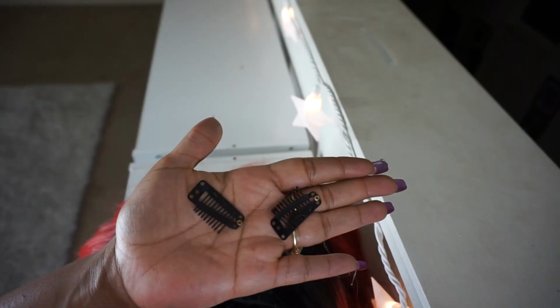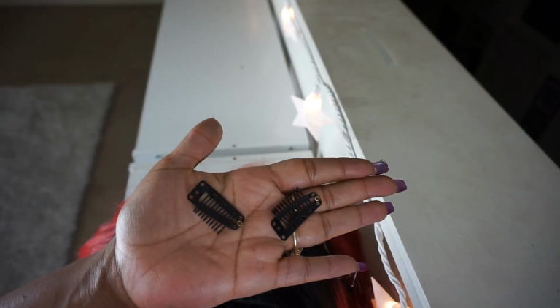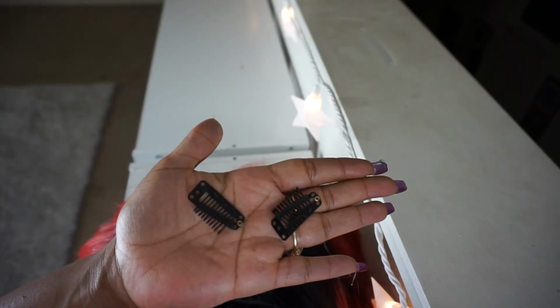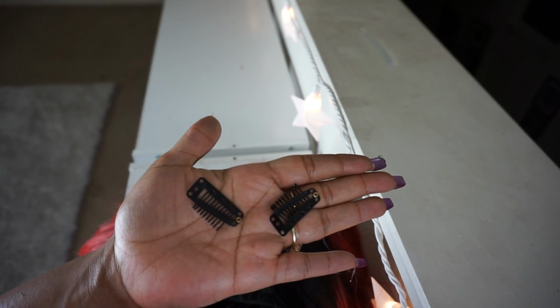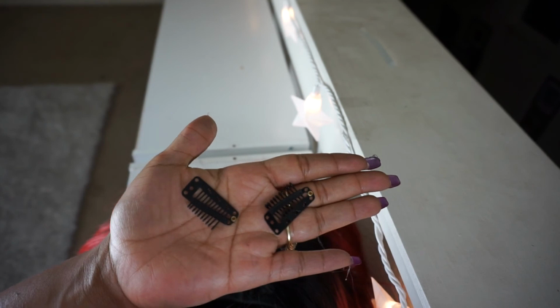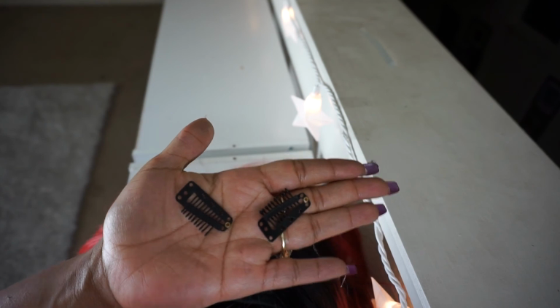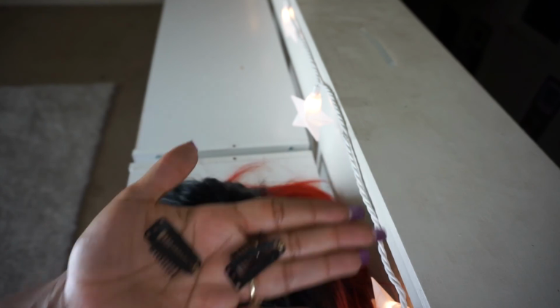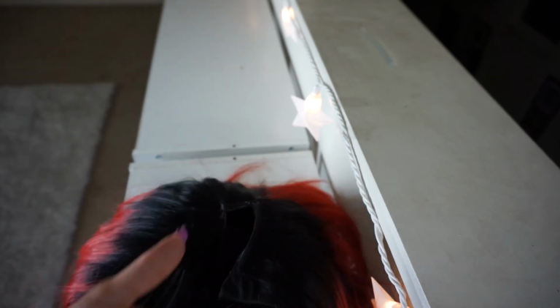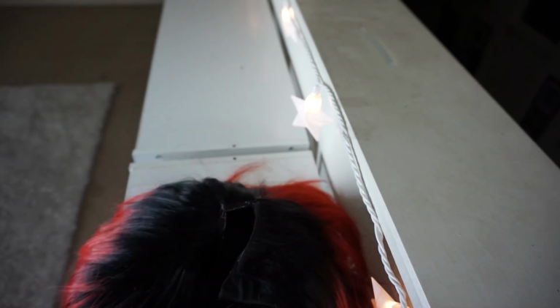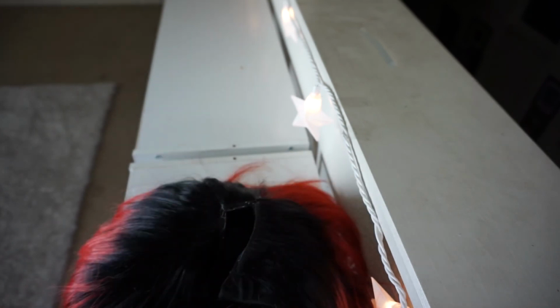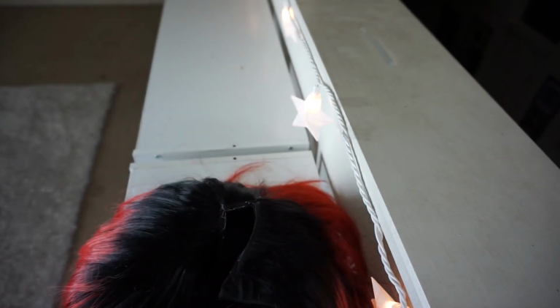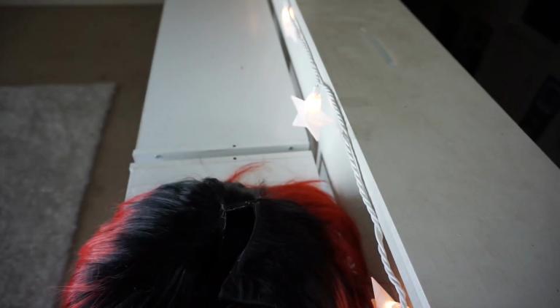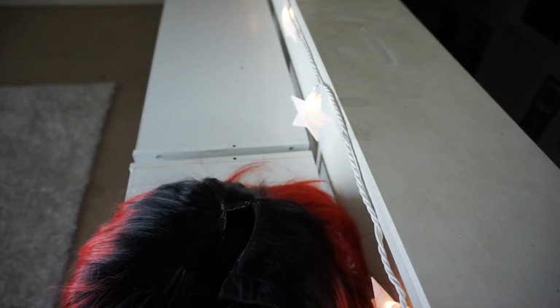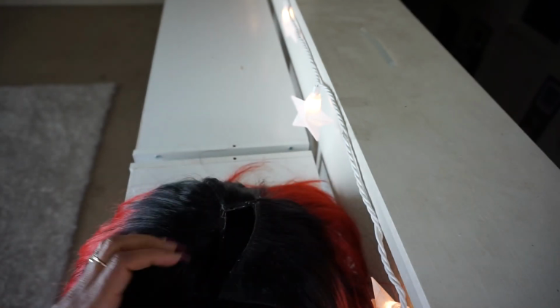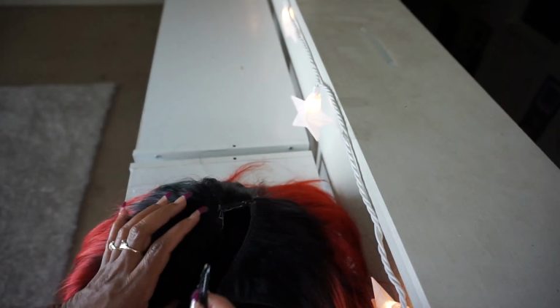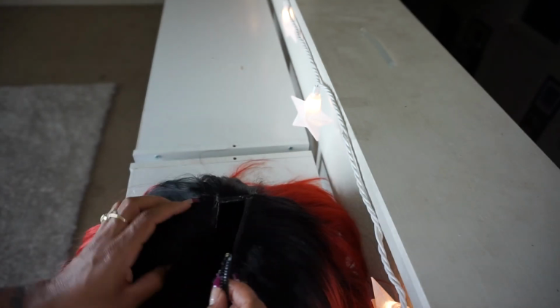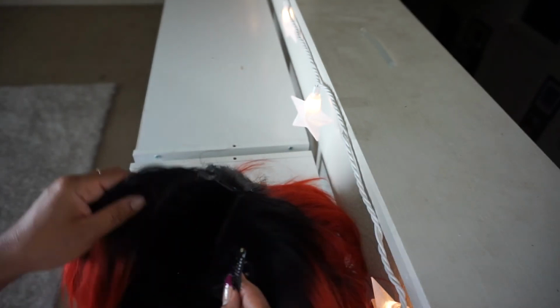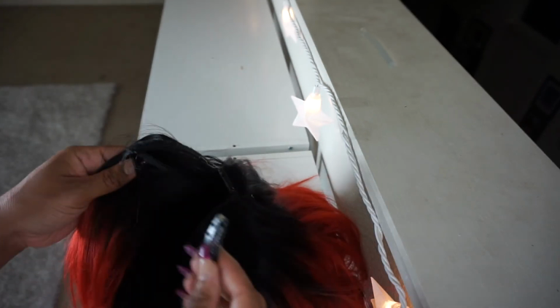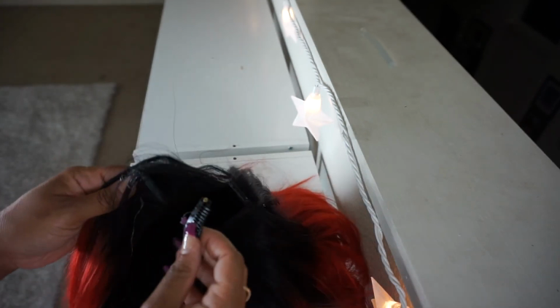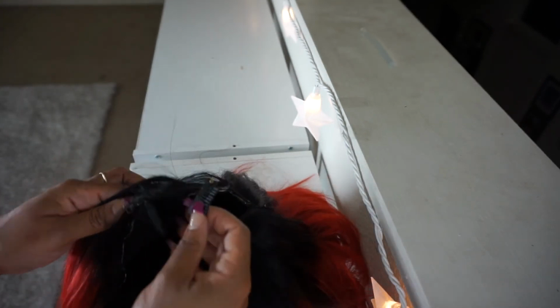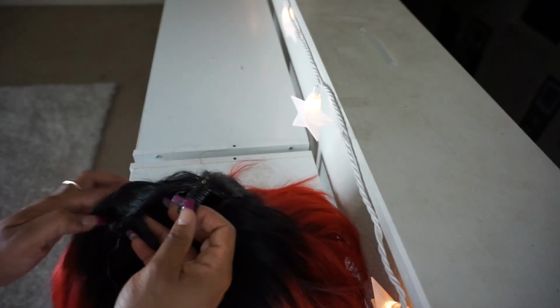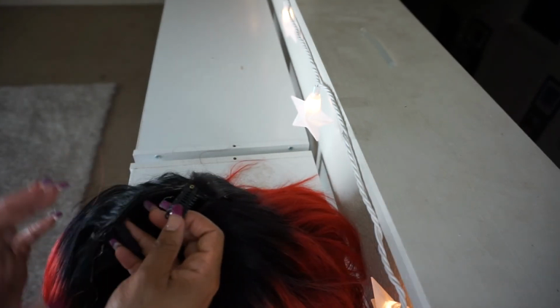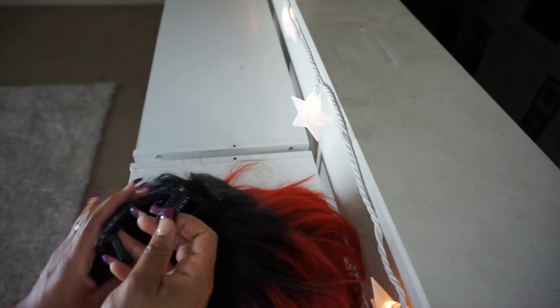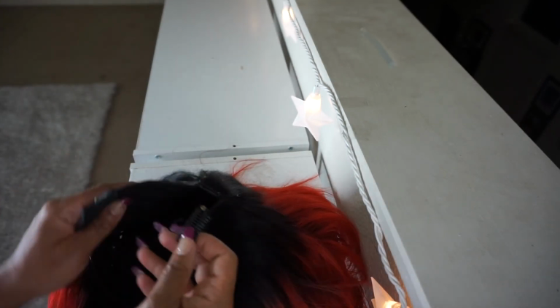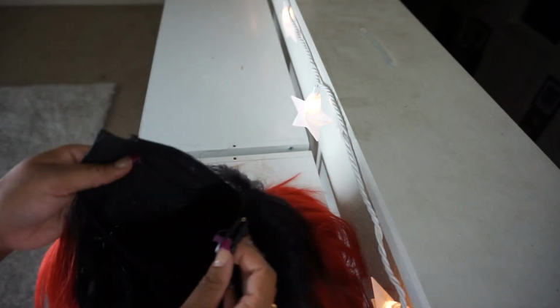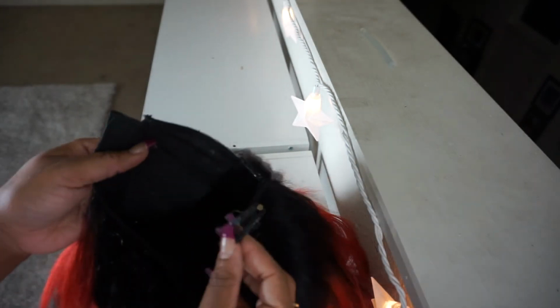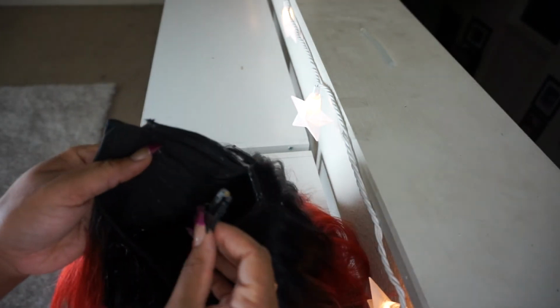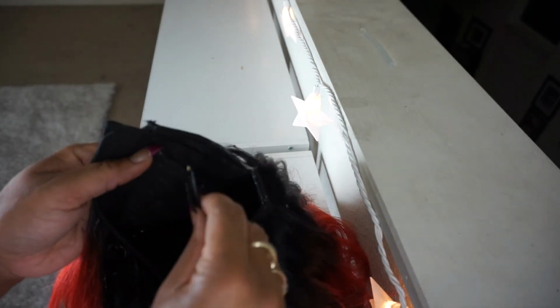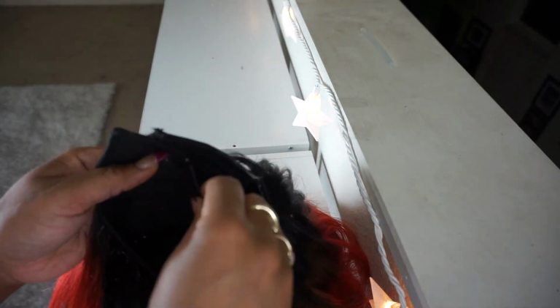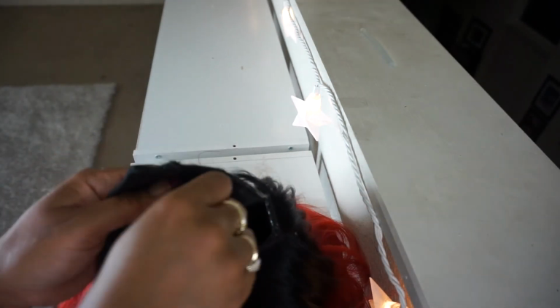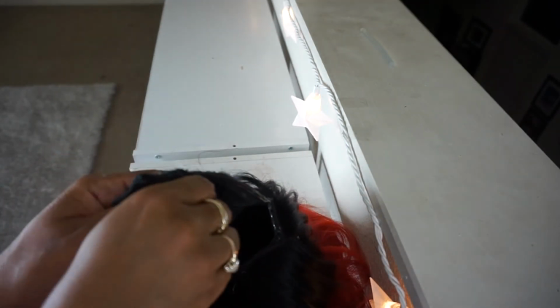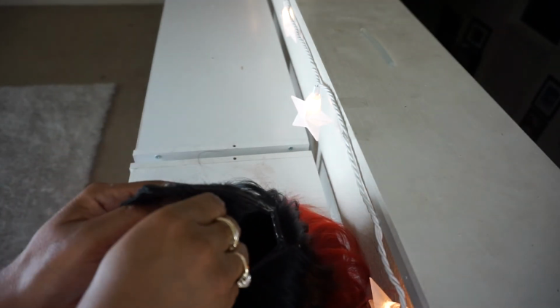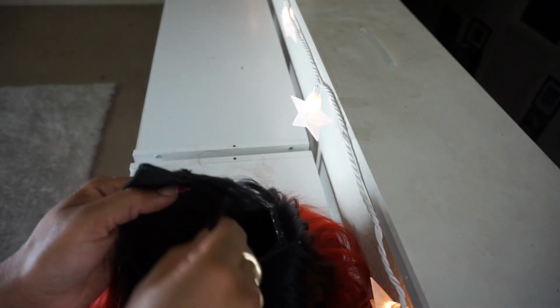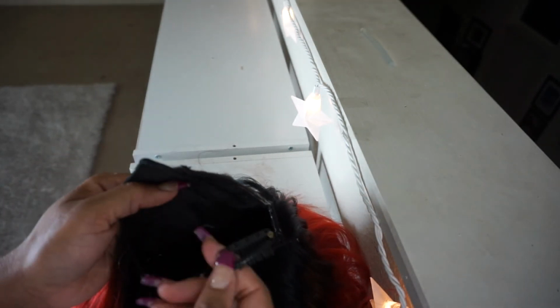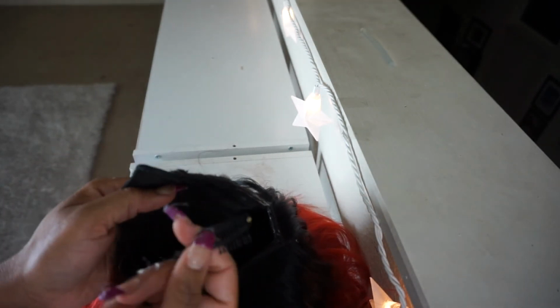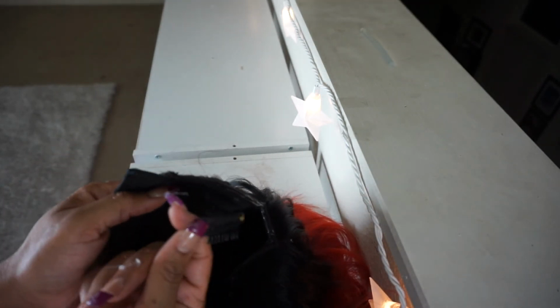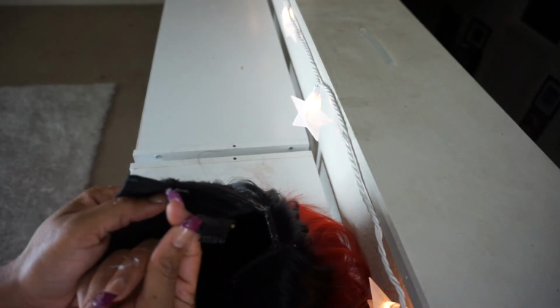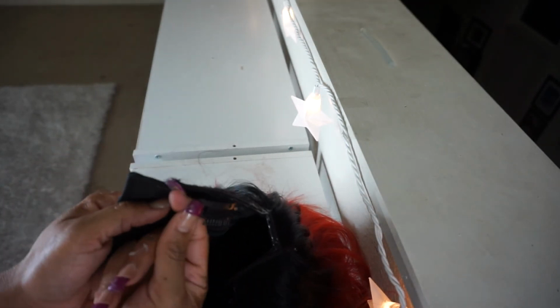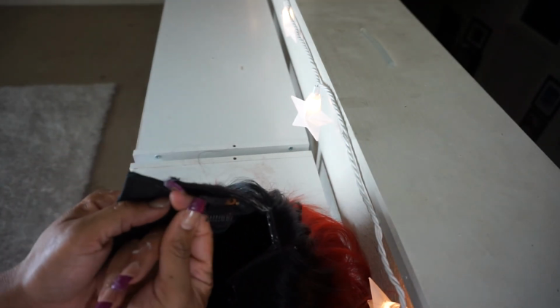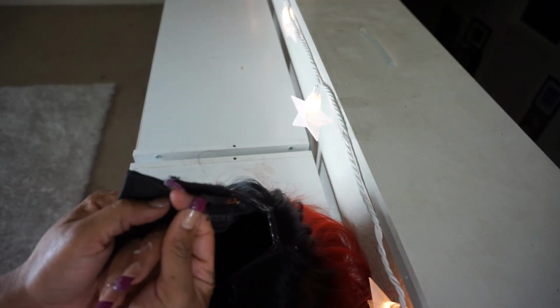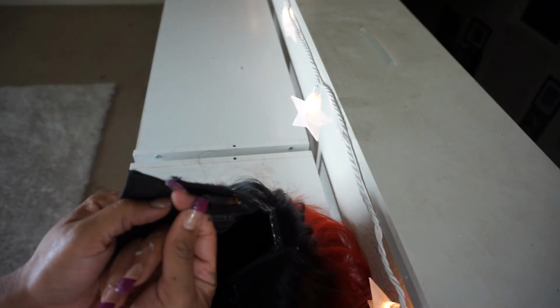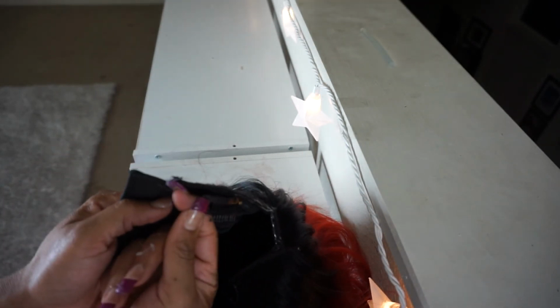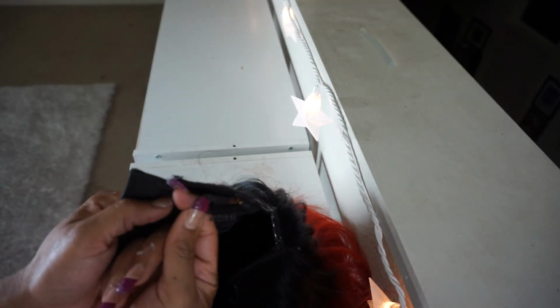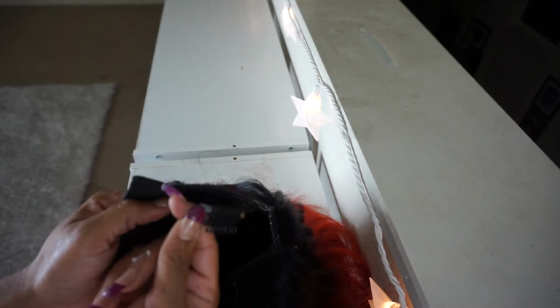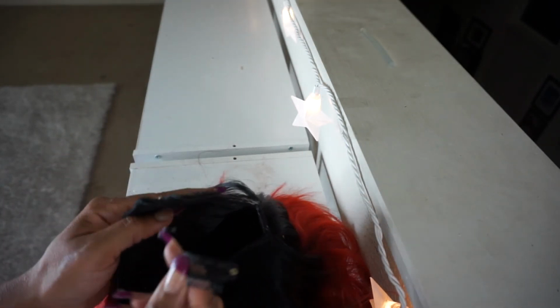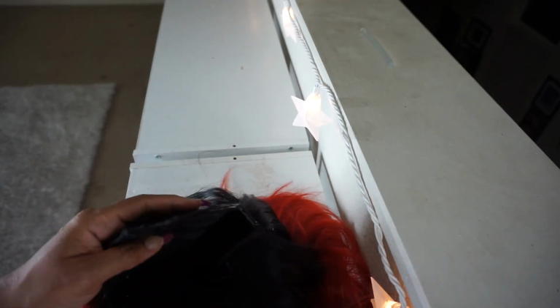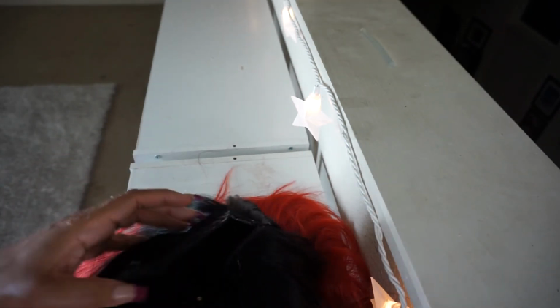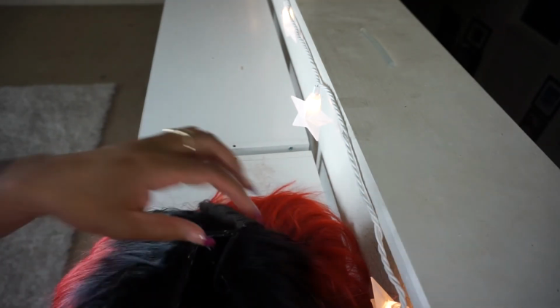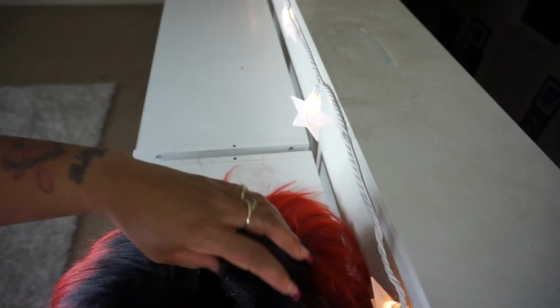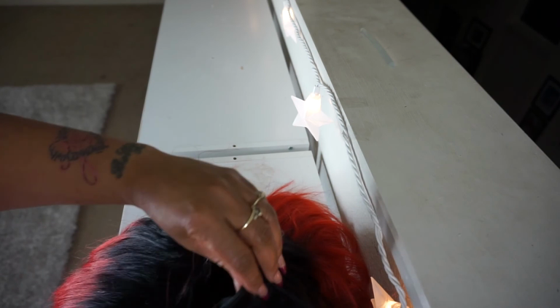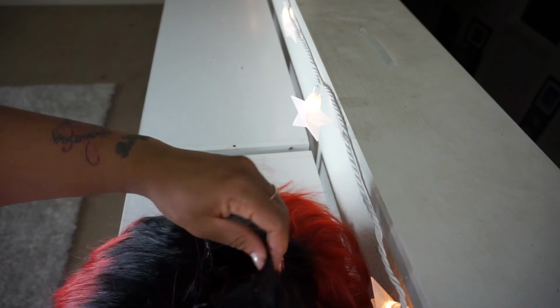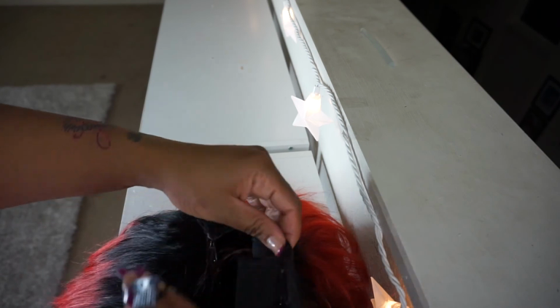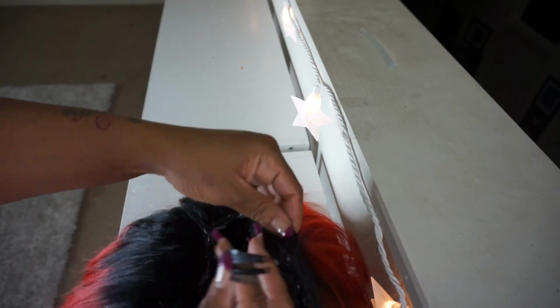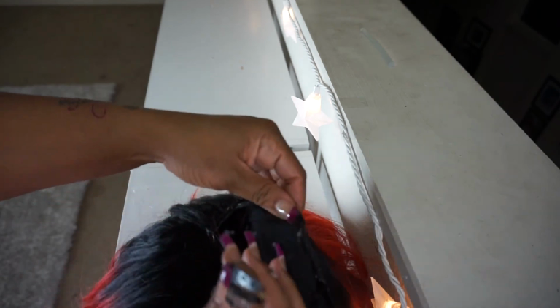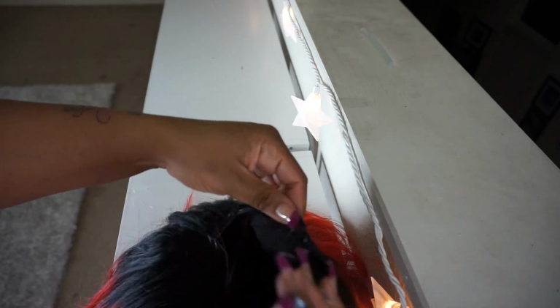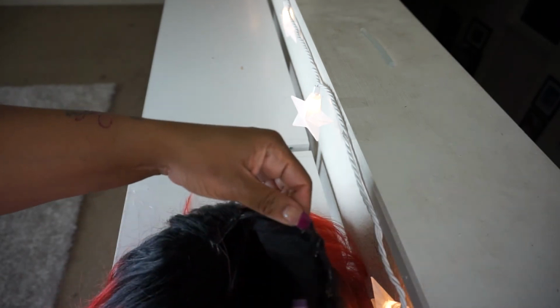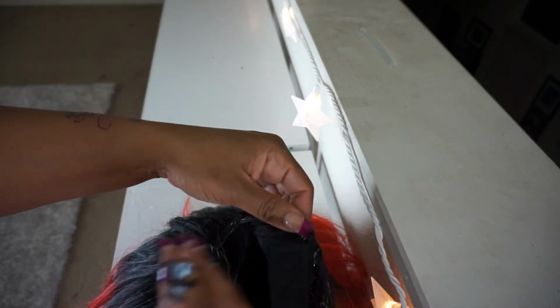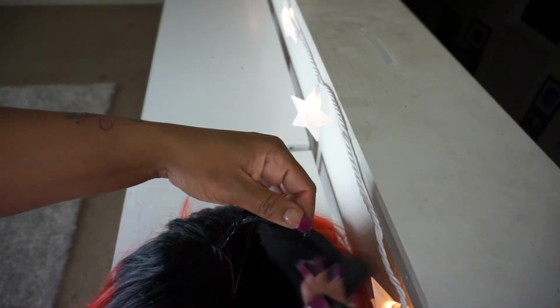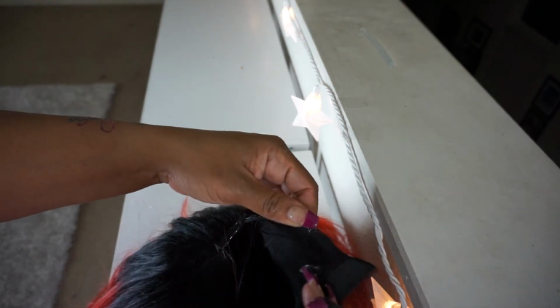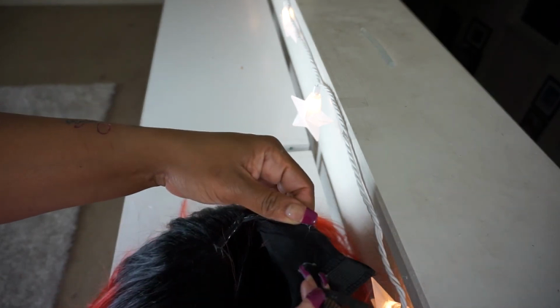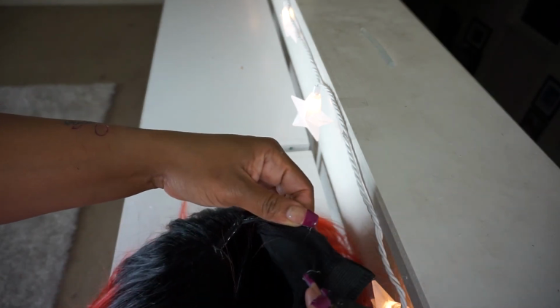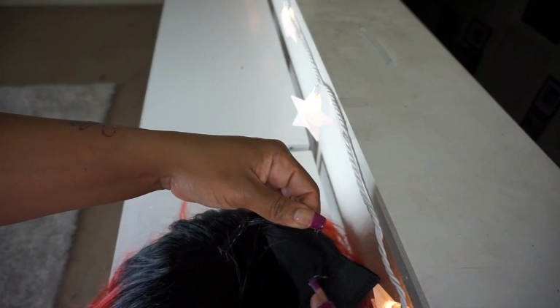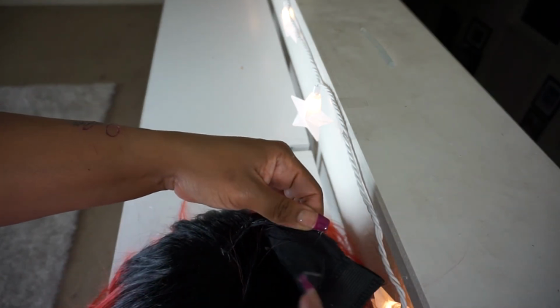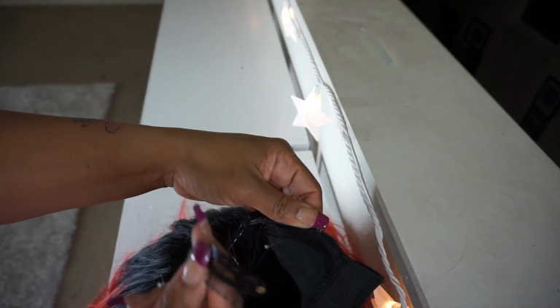You can either sew in your wig clips or use the hot glue — I've seen some people use the hot glue, but I will be sewing mine in.